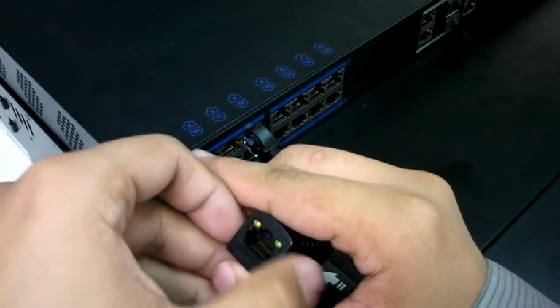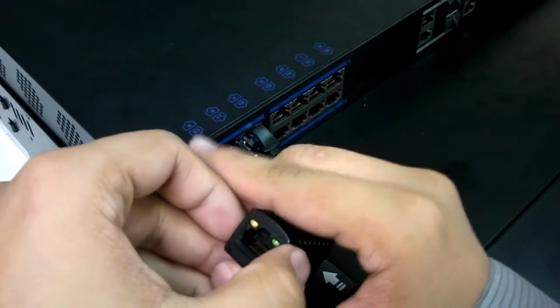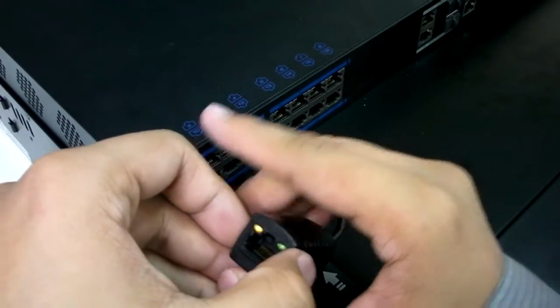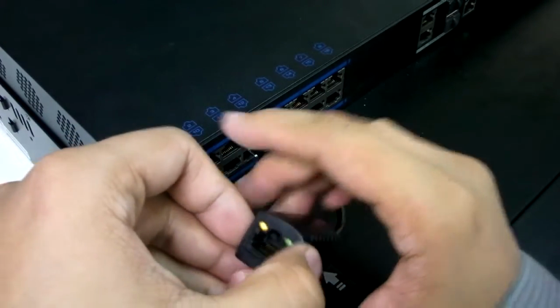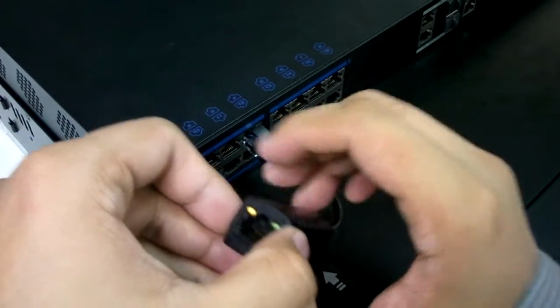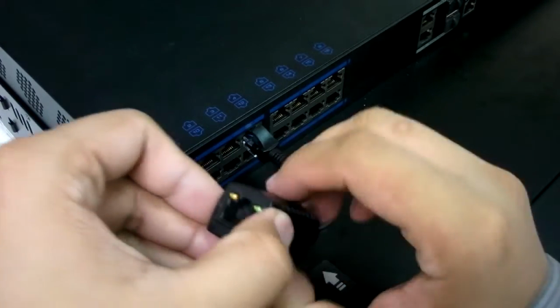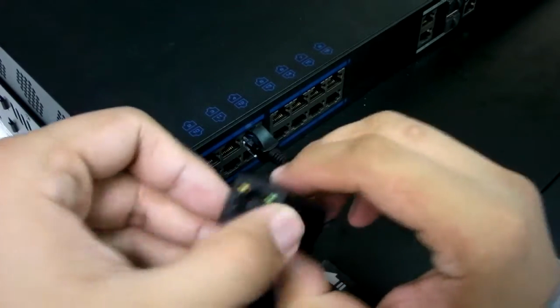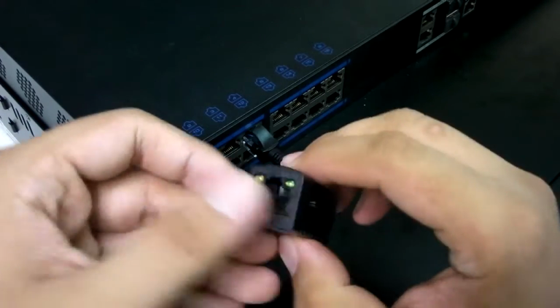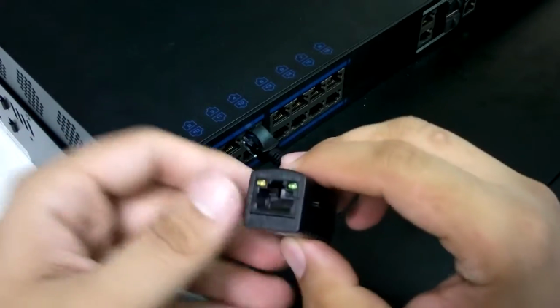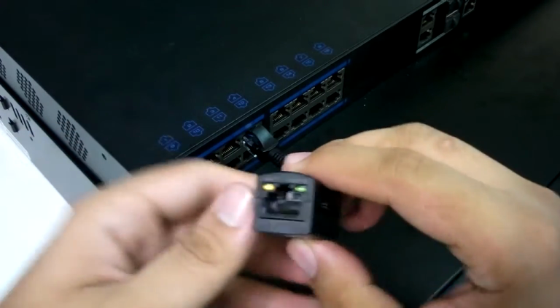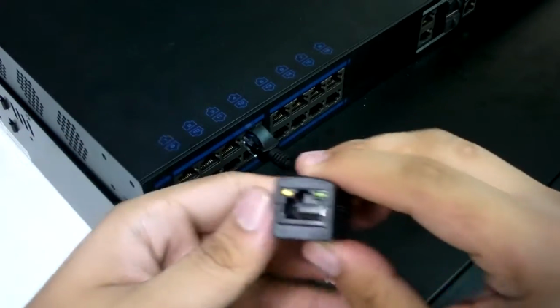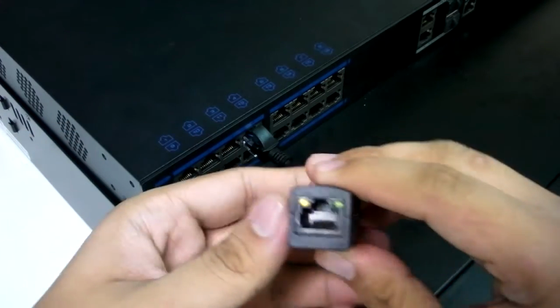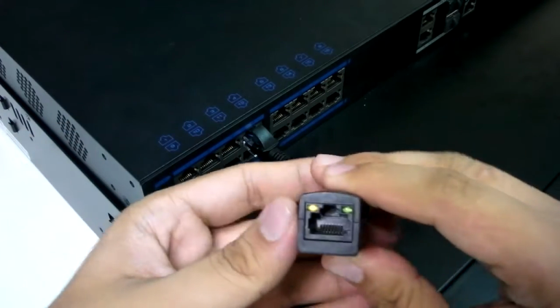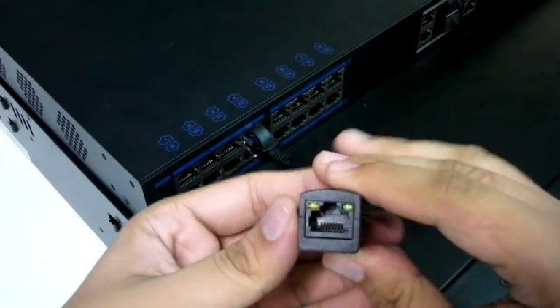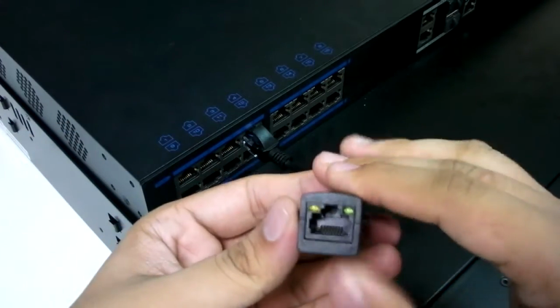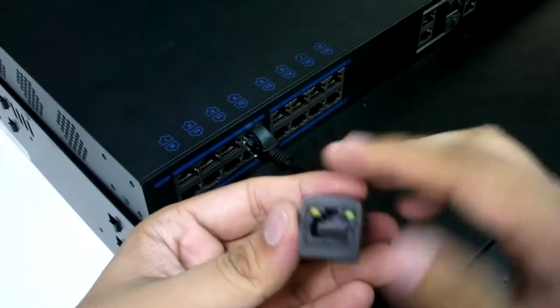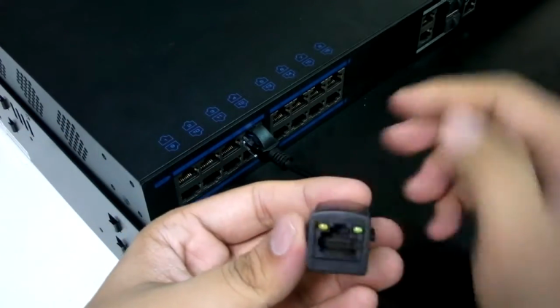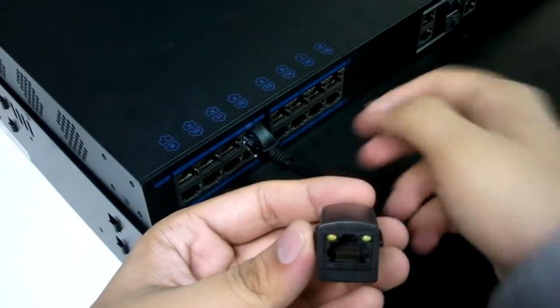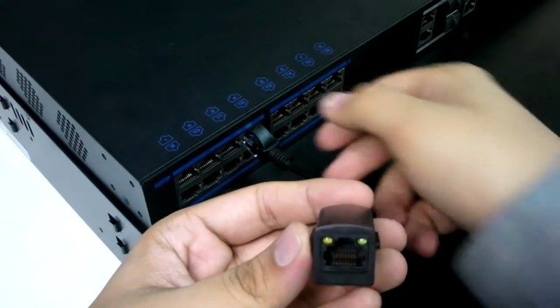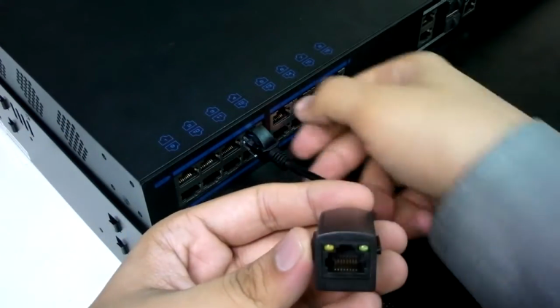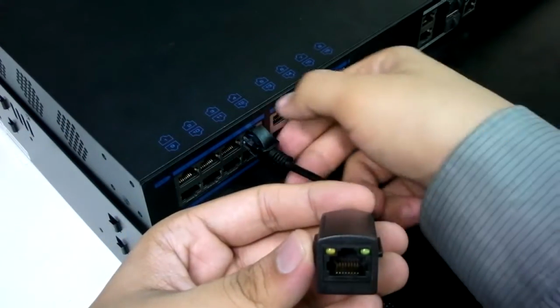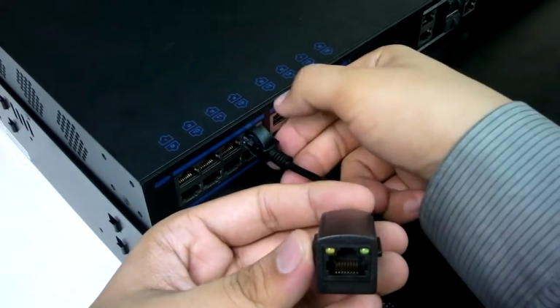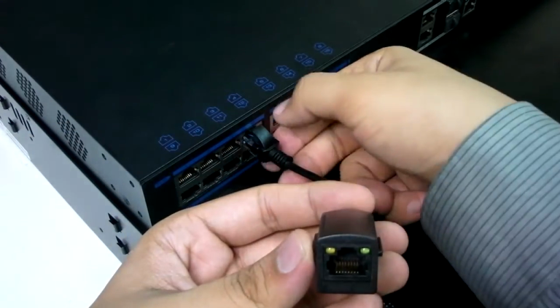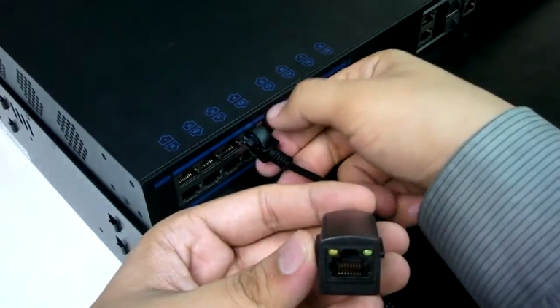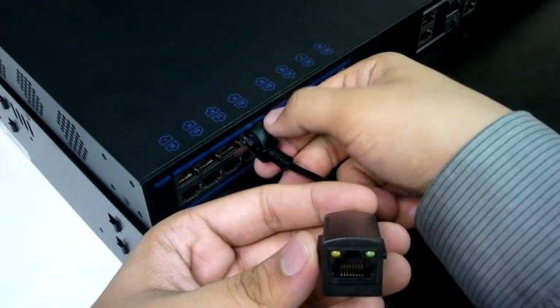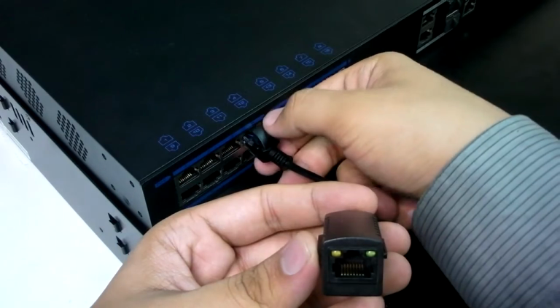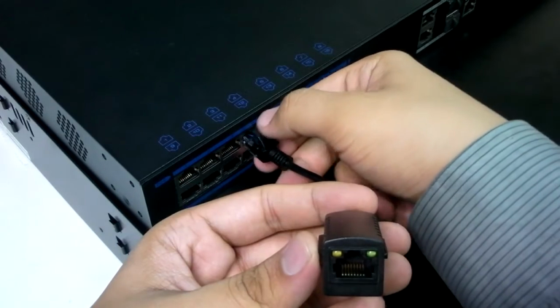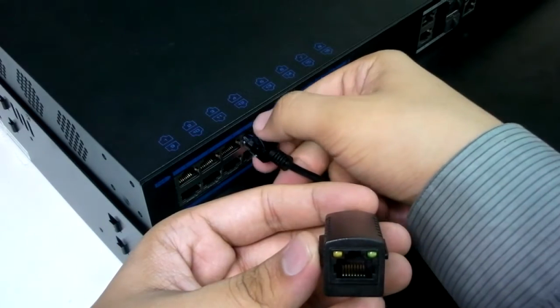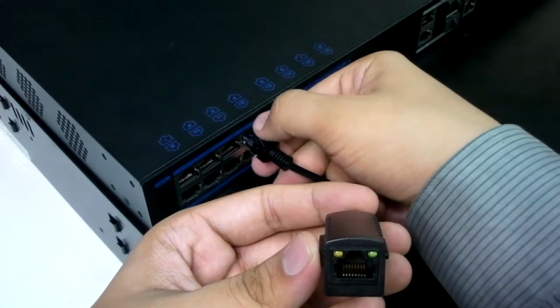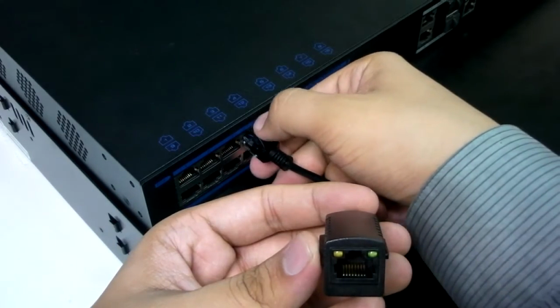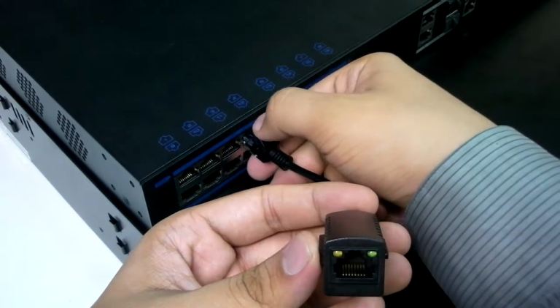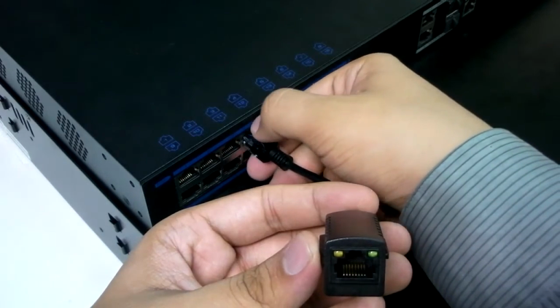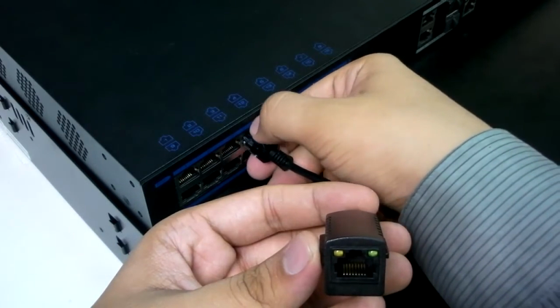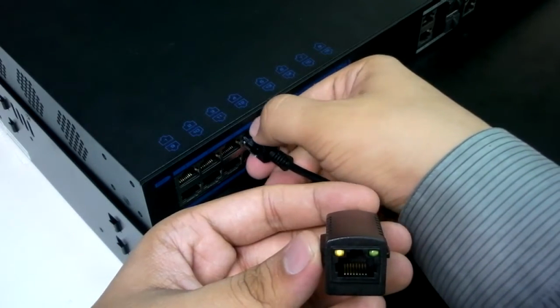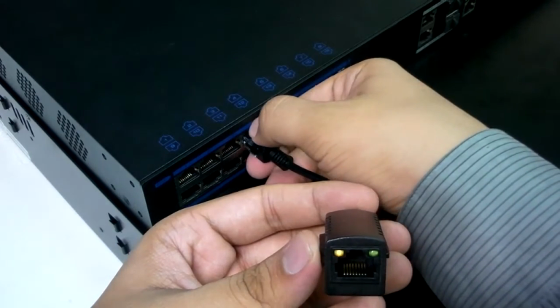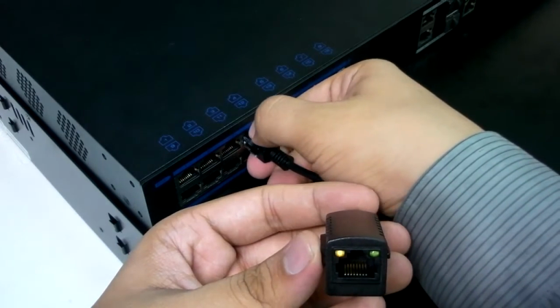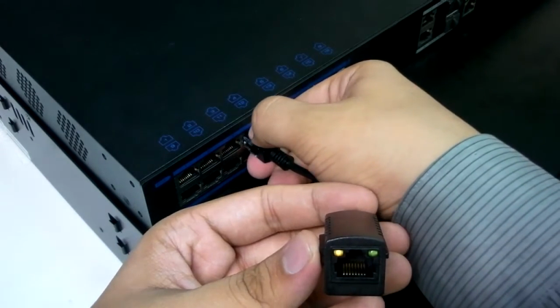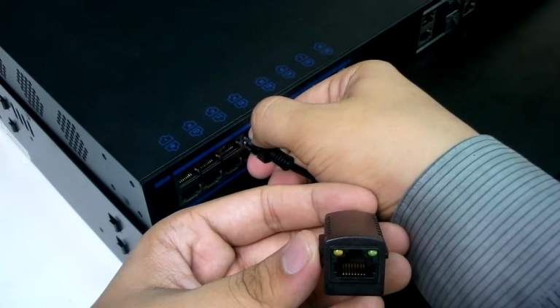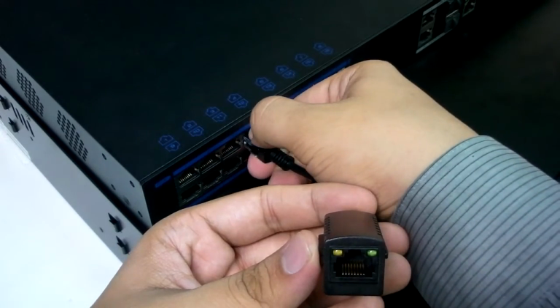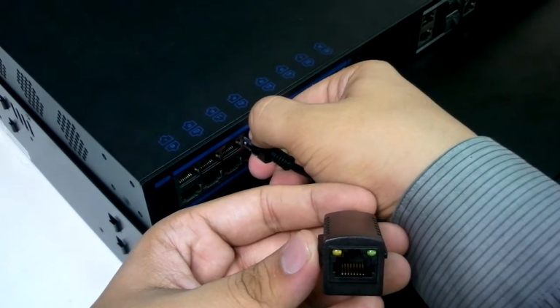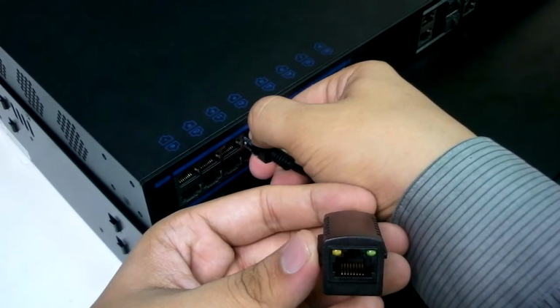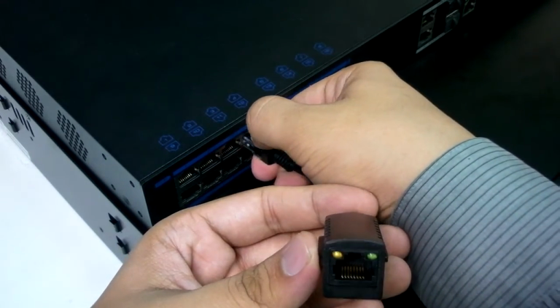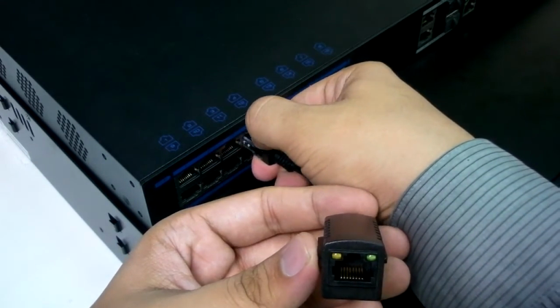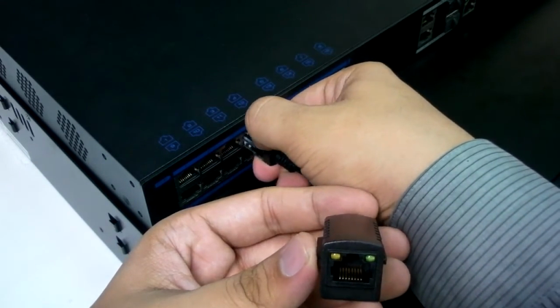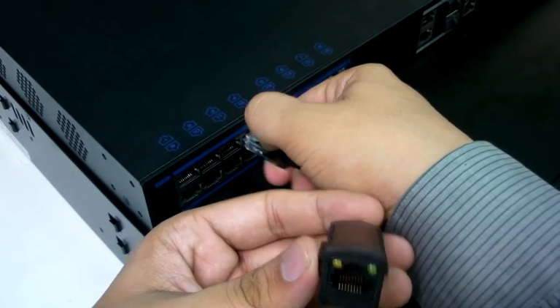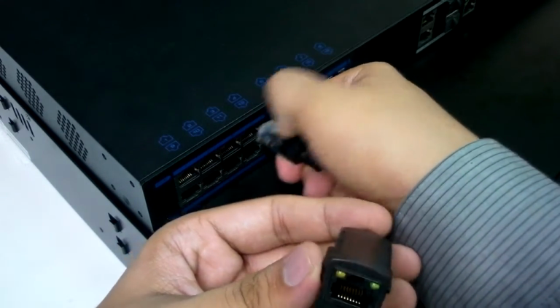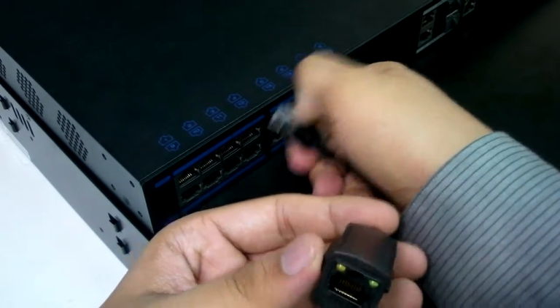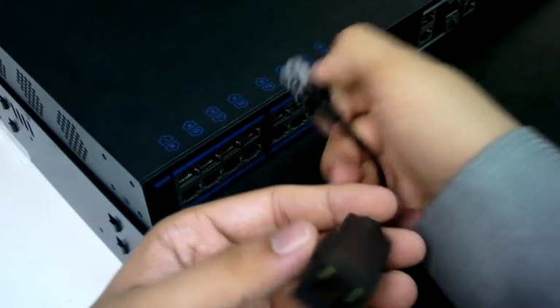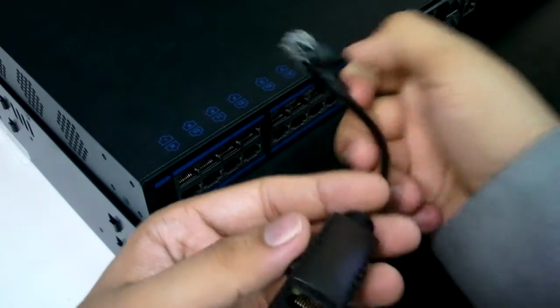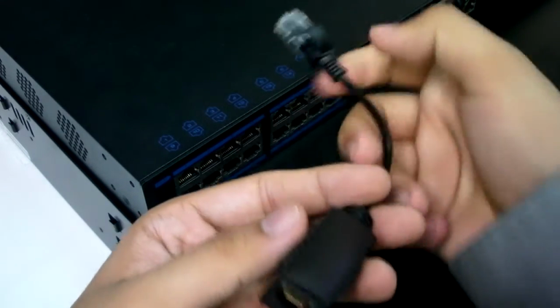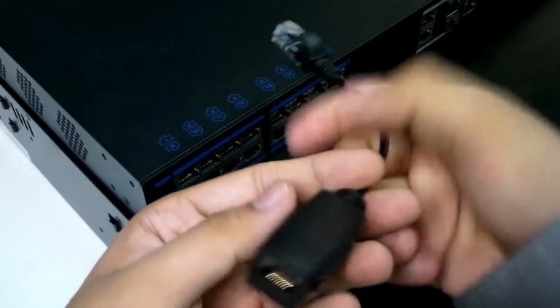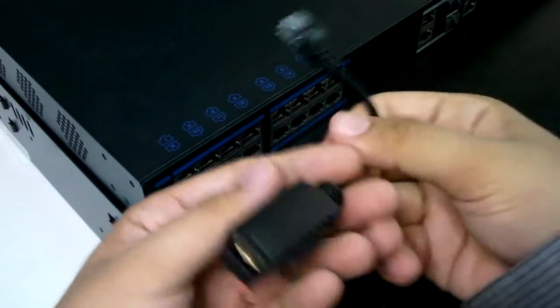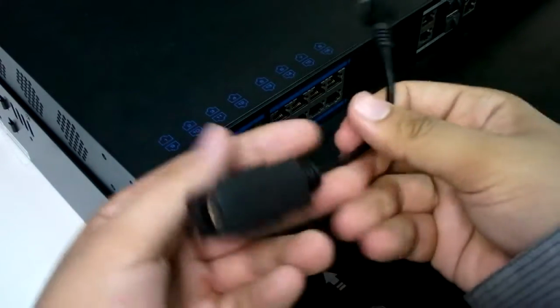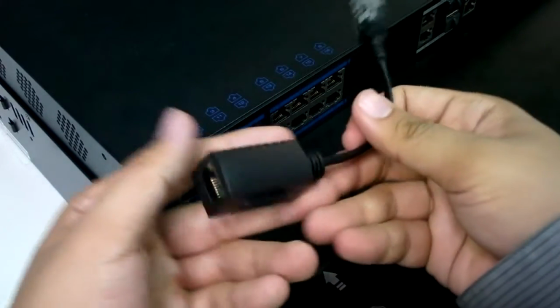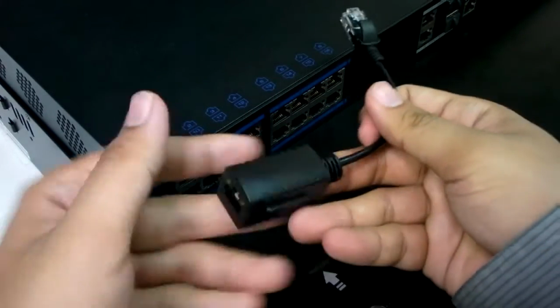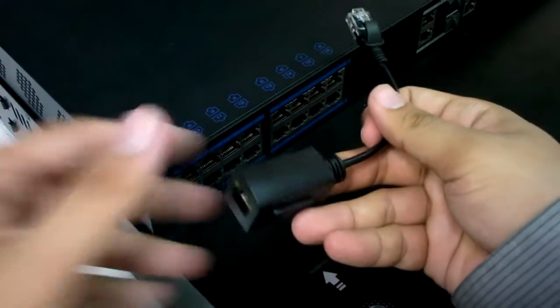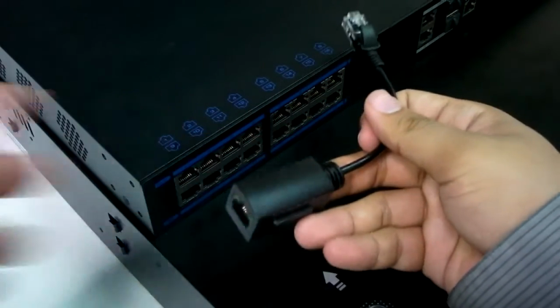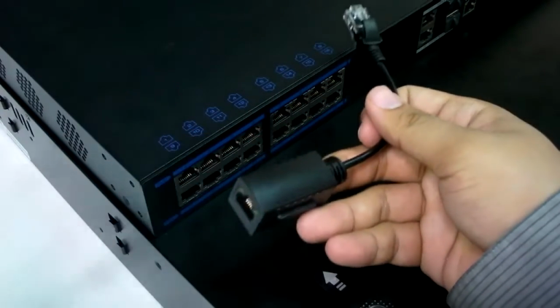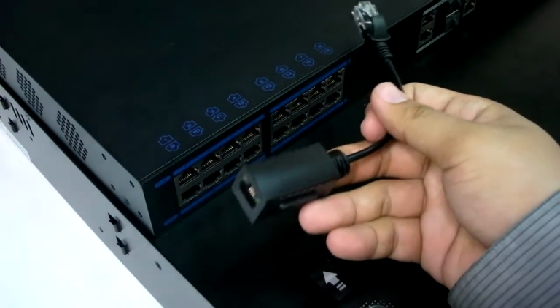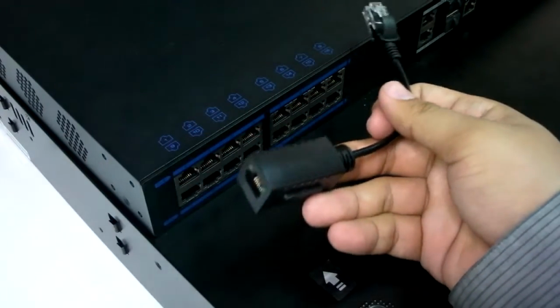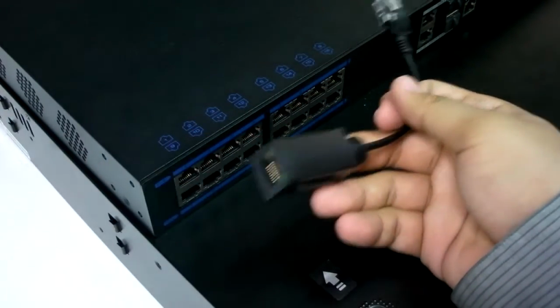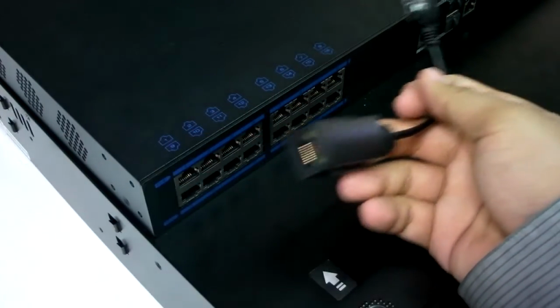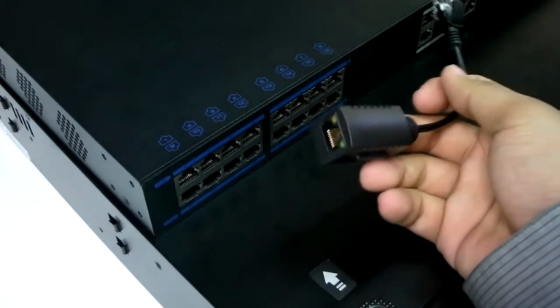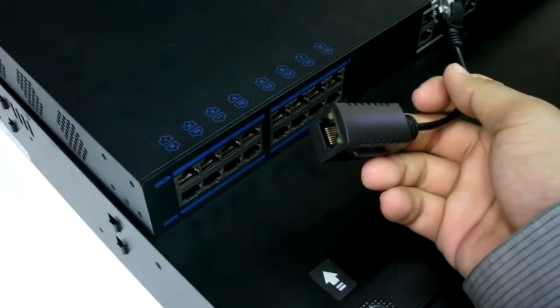The exact type of power being transmitted is defined by the lights, and a guide of these lights is found on the box.